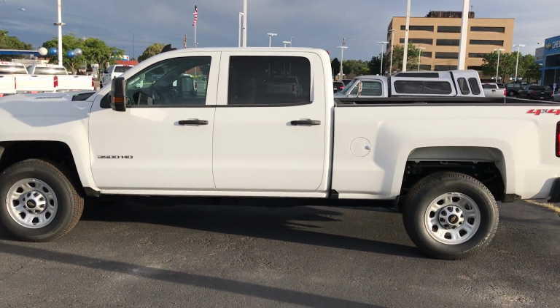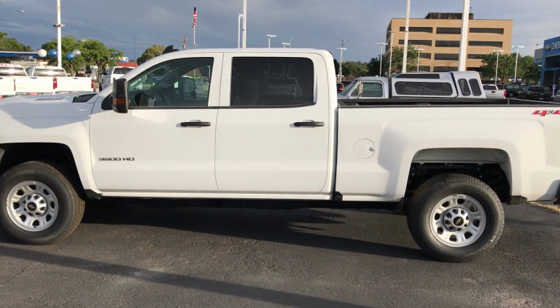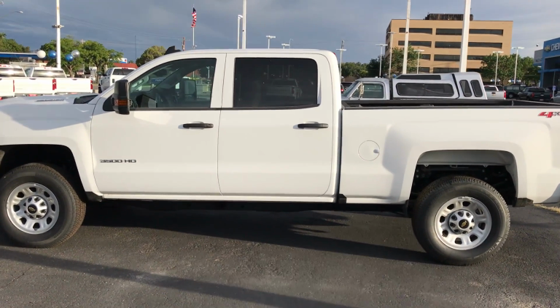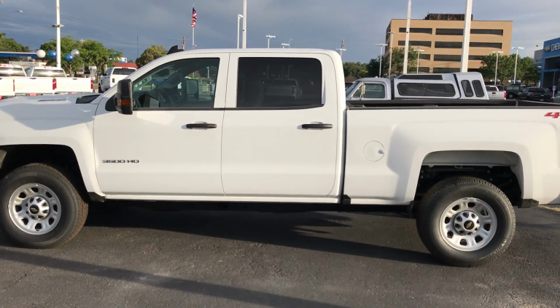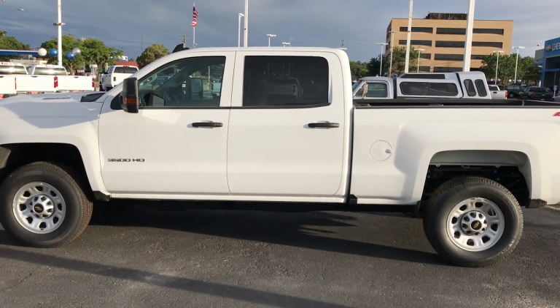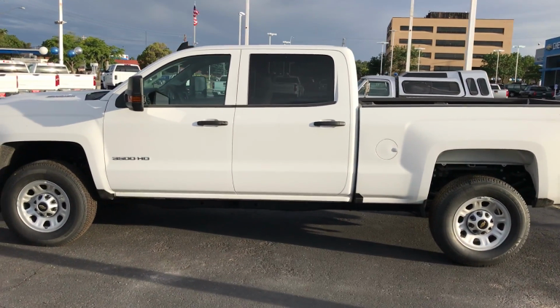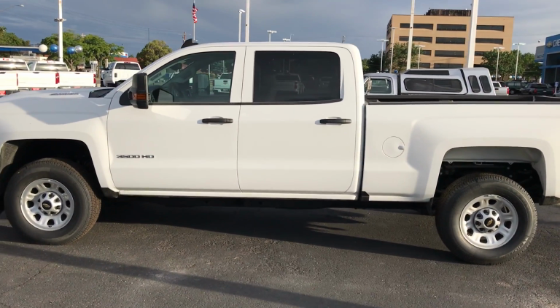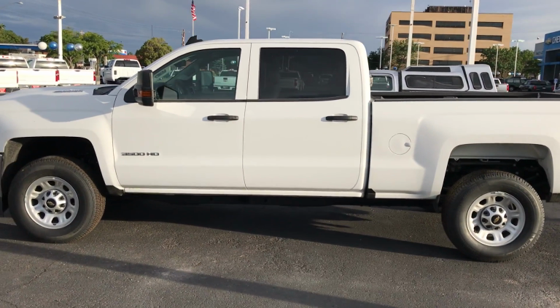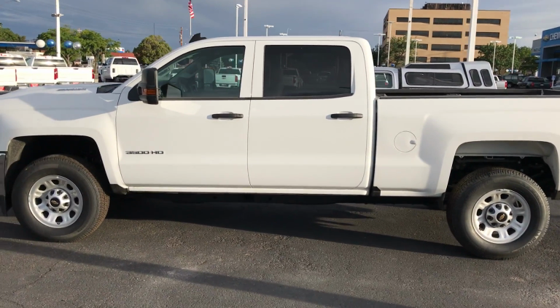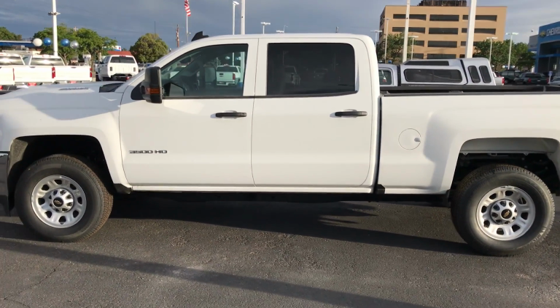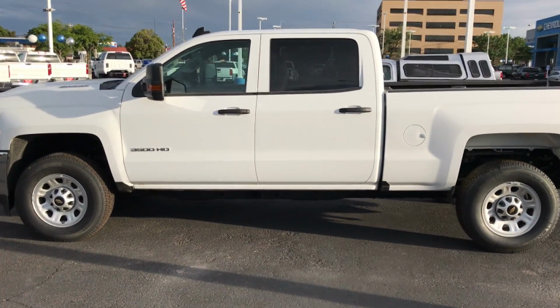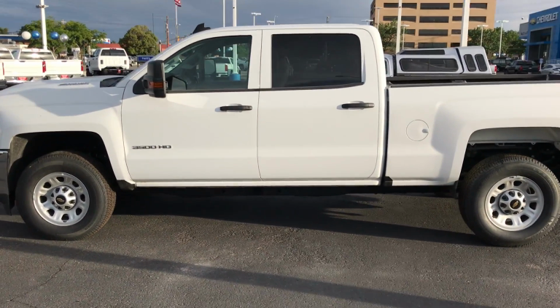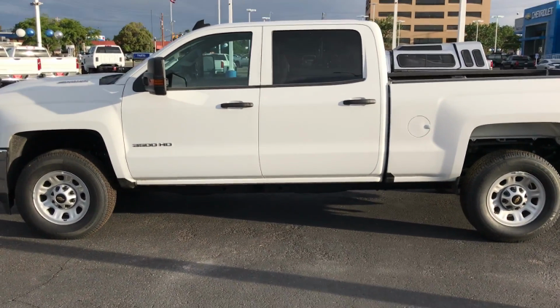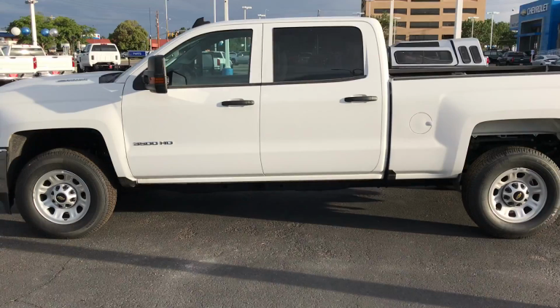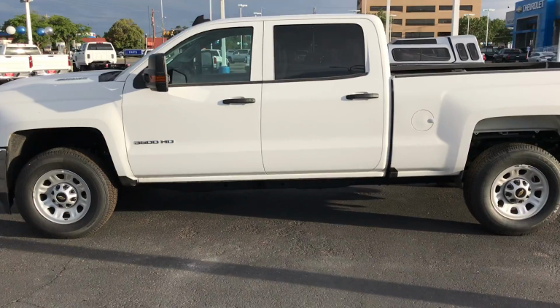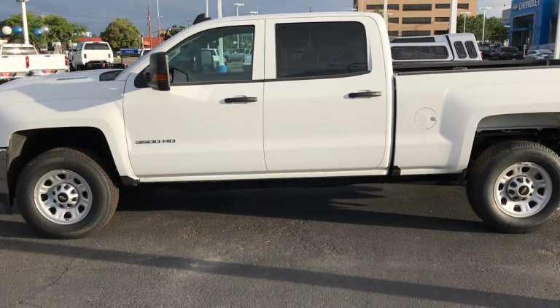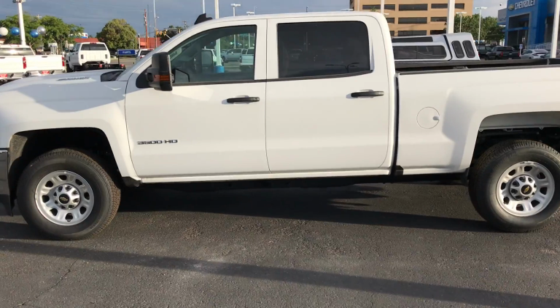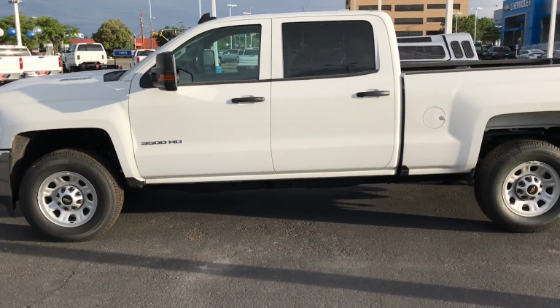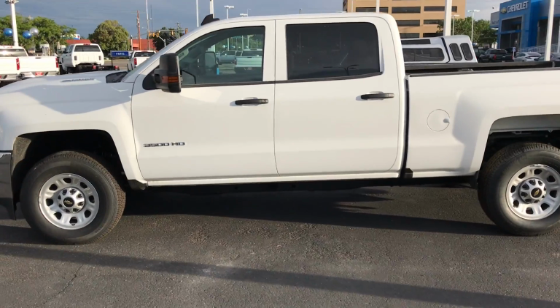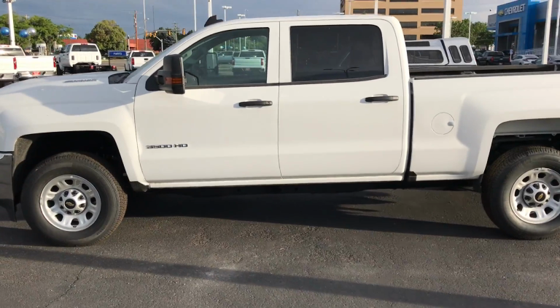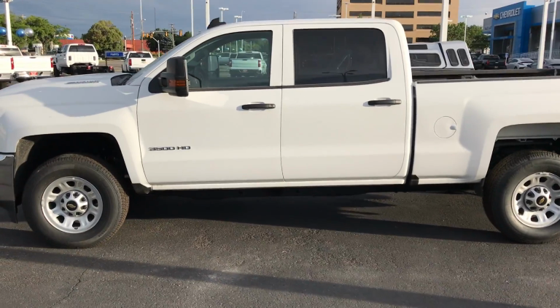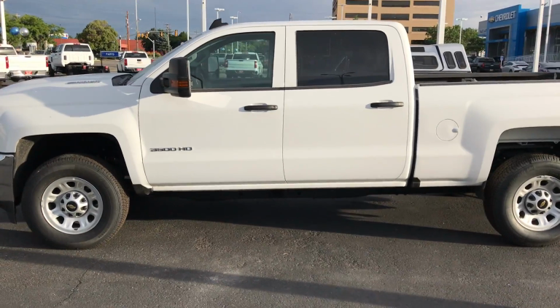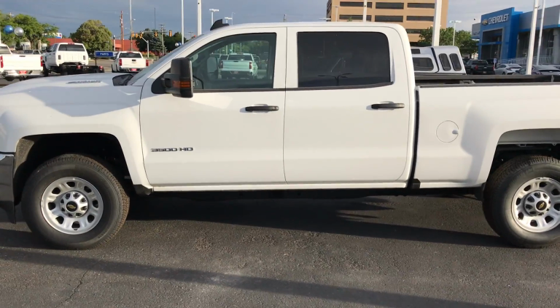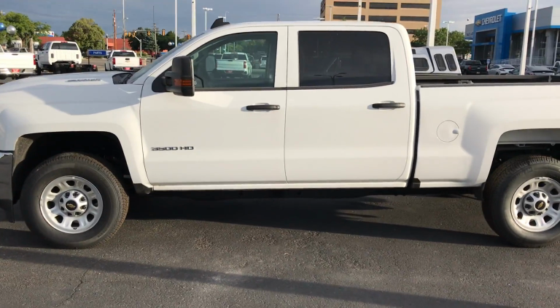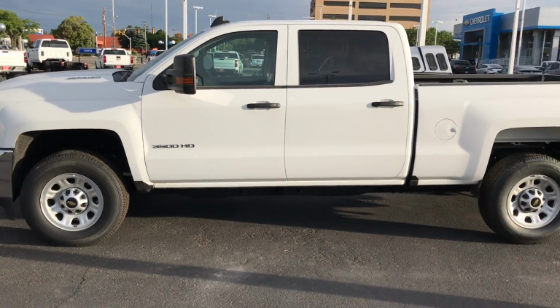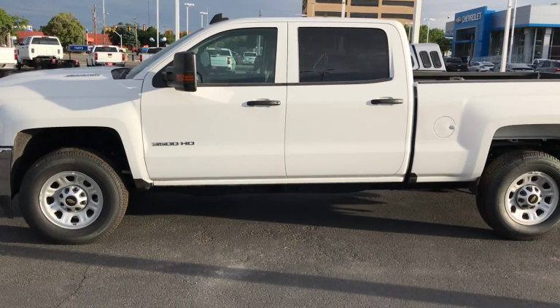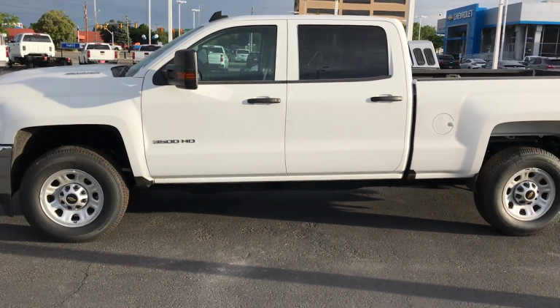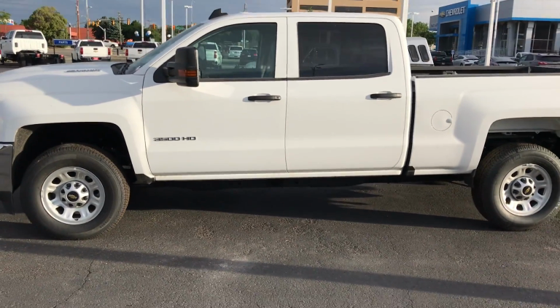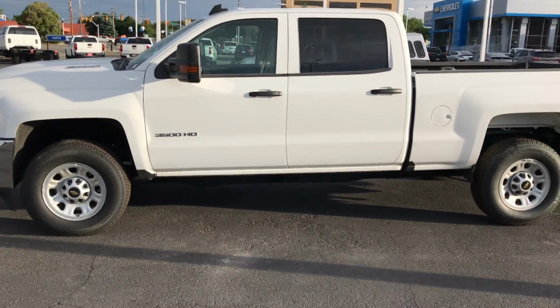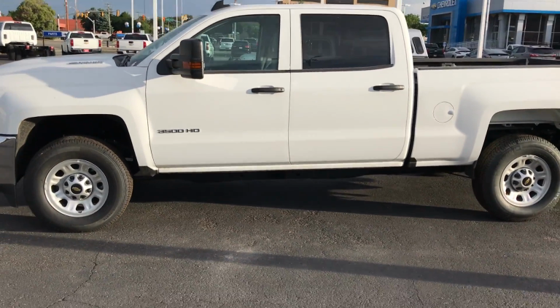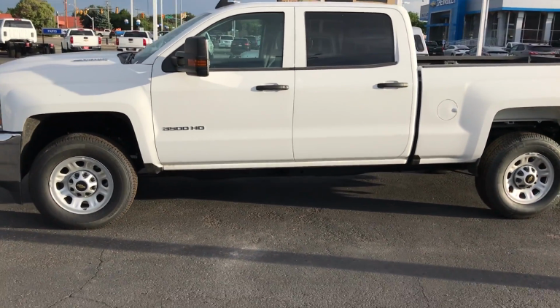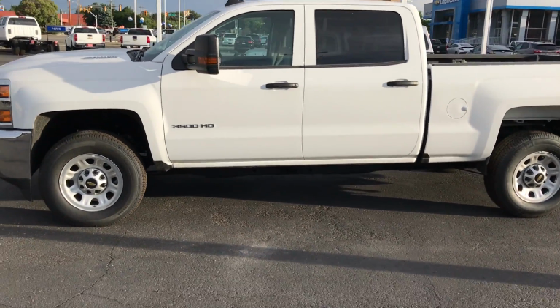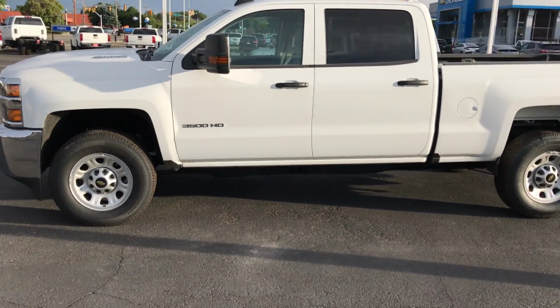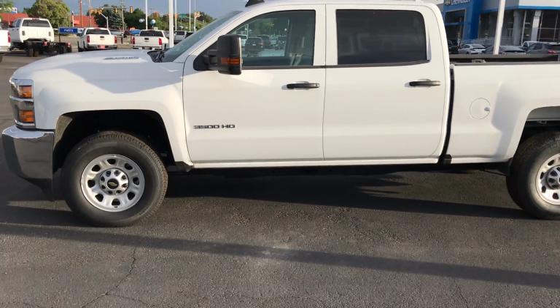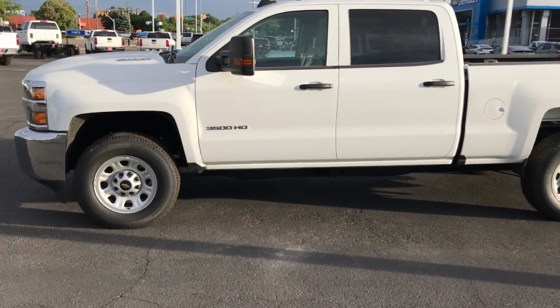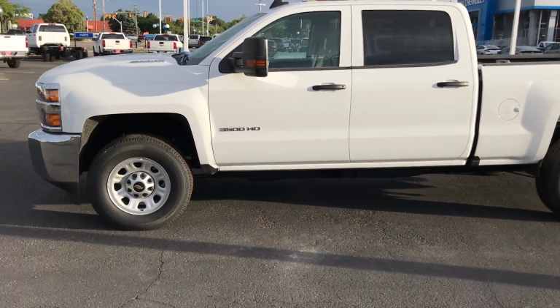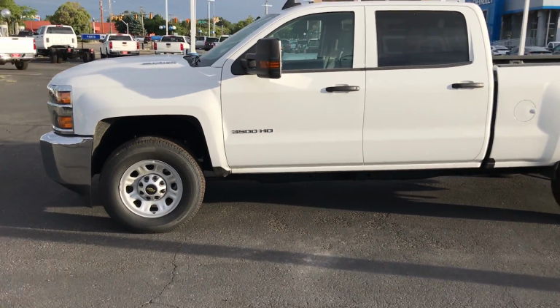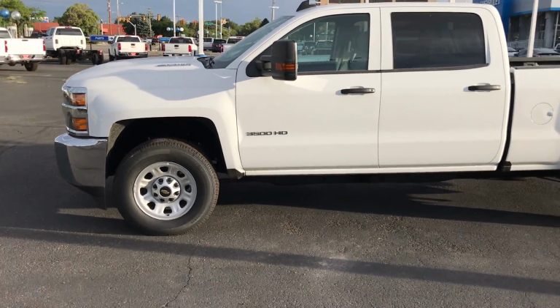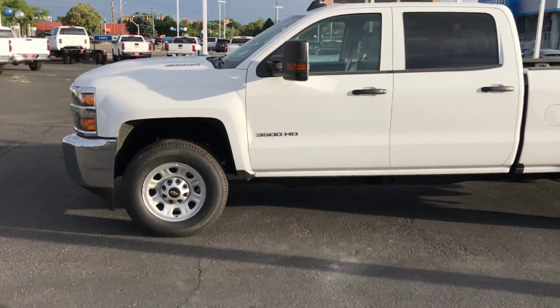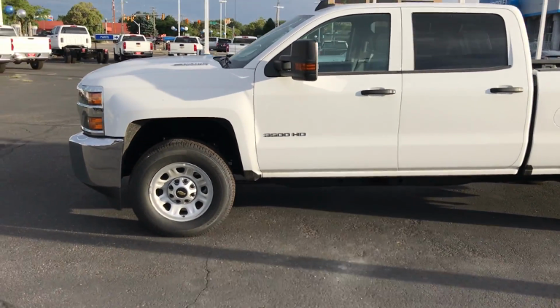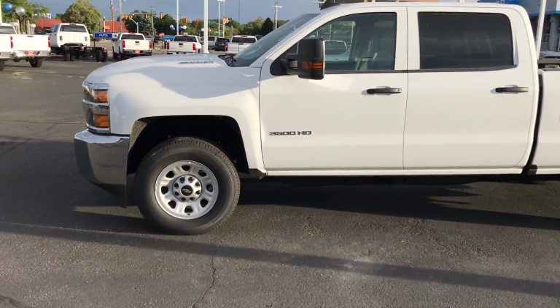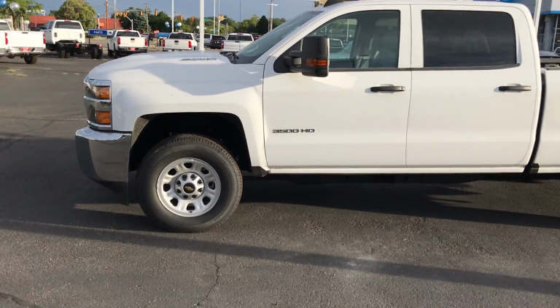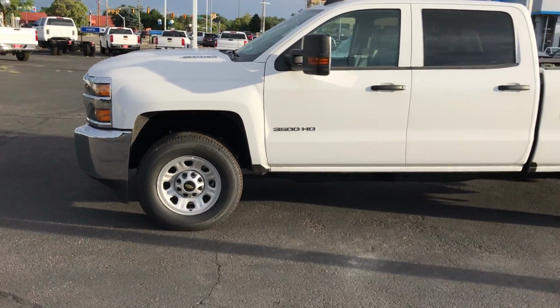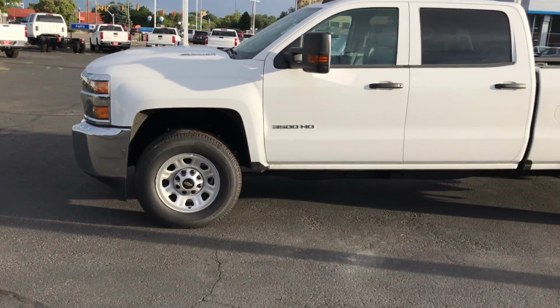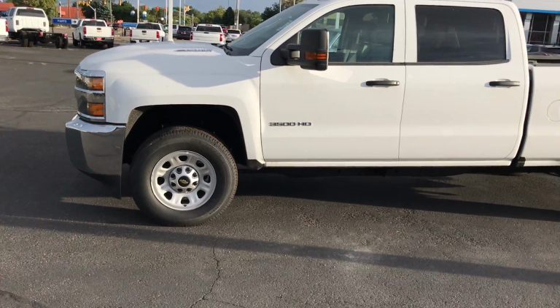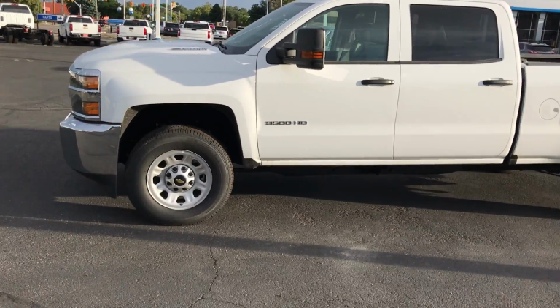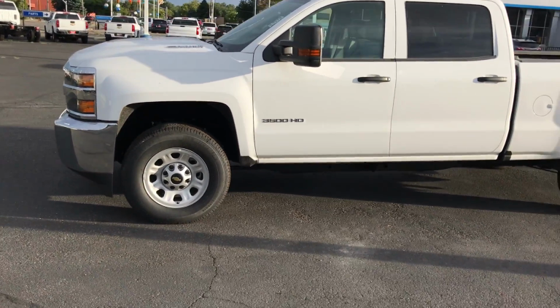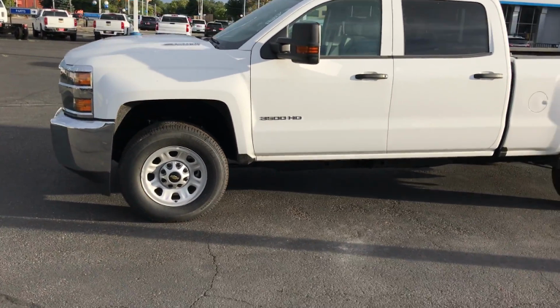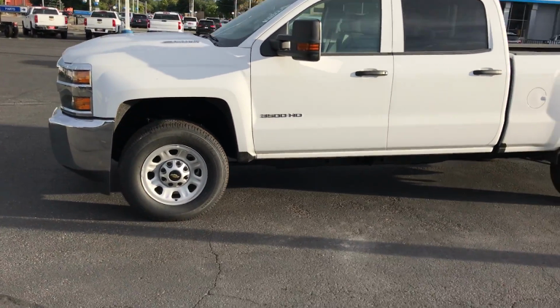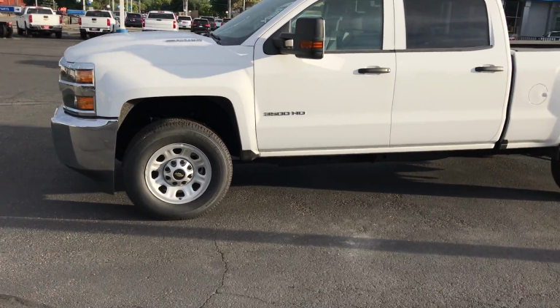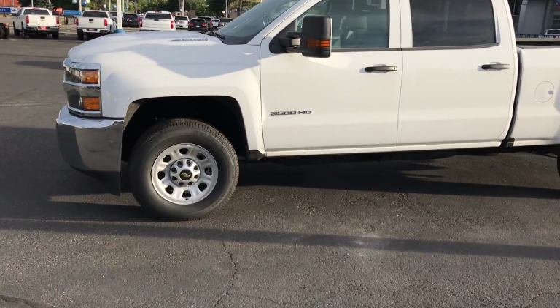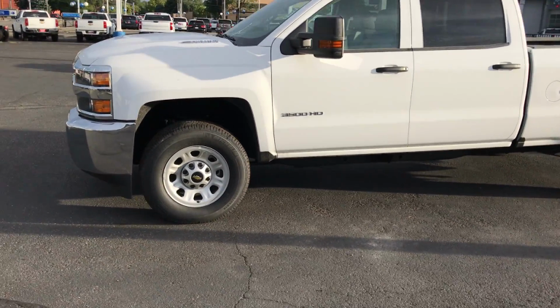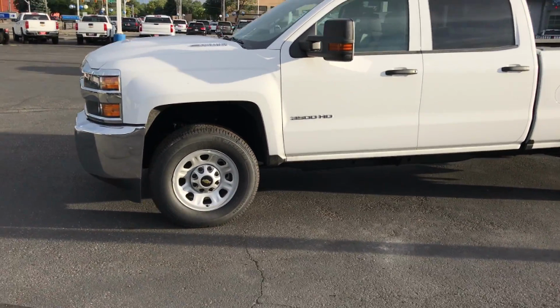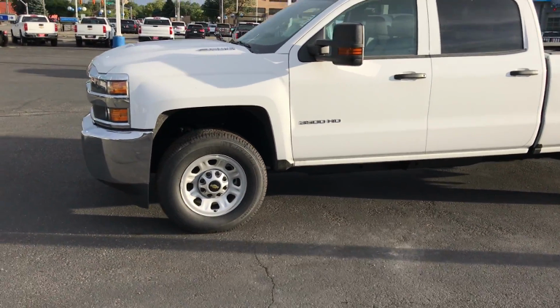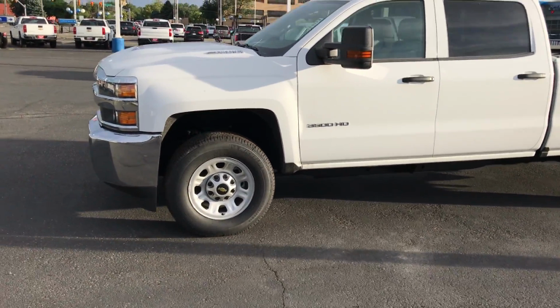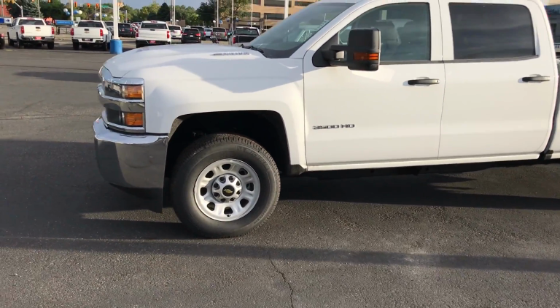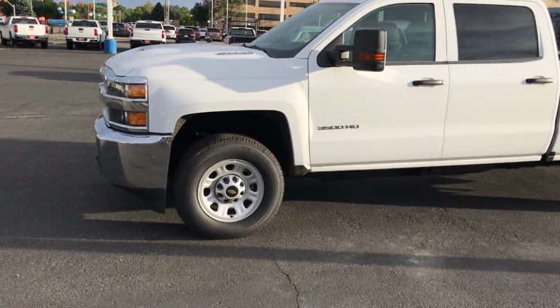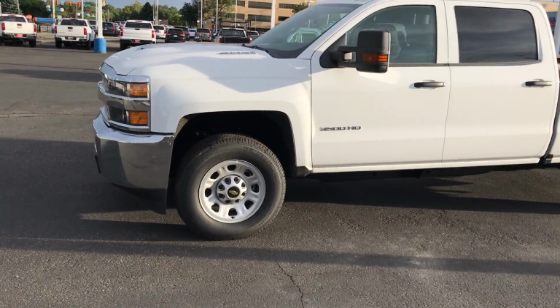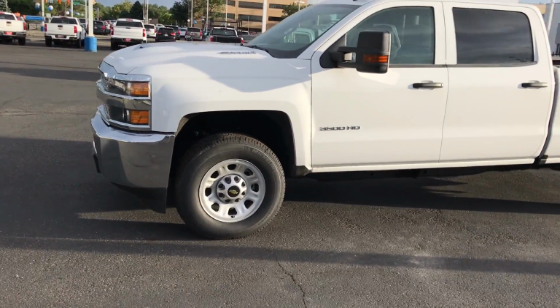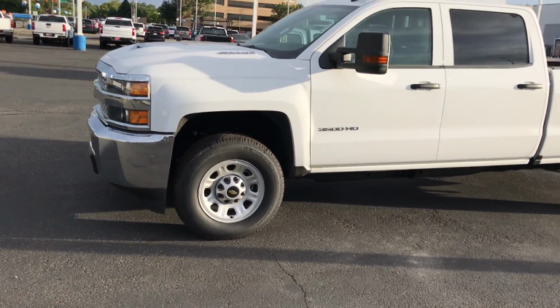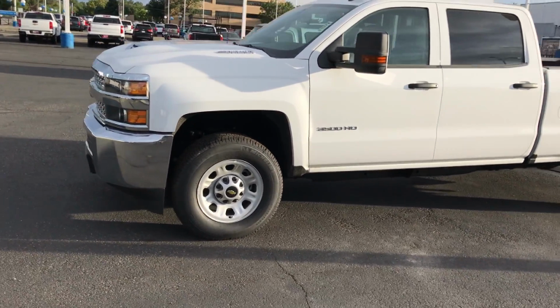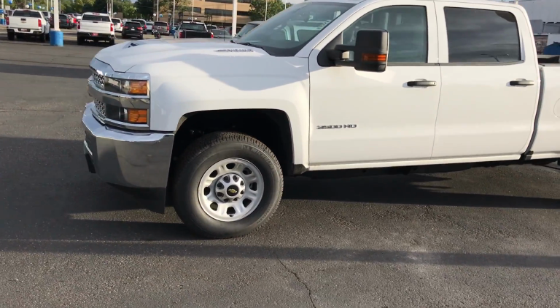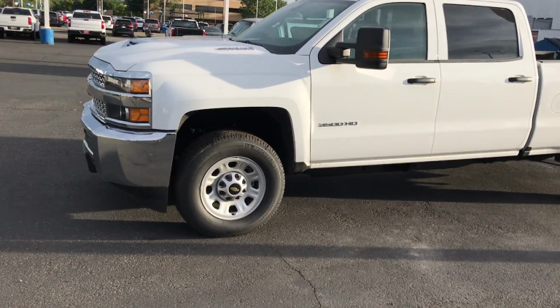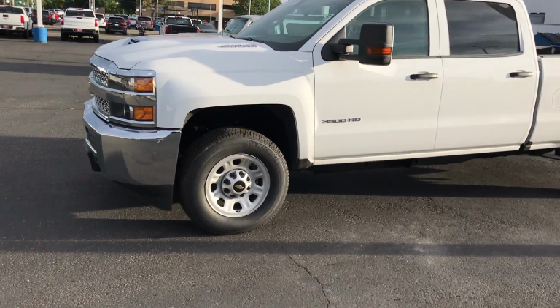I know your inquiry said $2,500. I don't have any in the lot right now, but the price difference between a $2,500 and a $3,500 is not much.